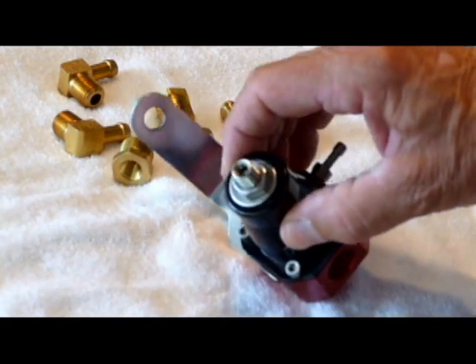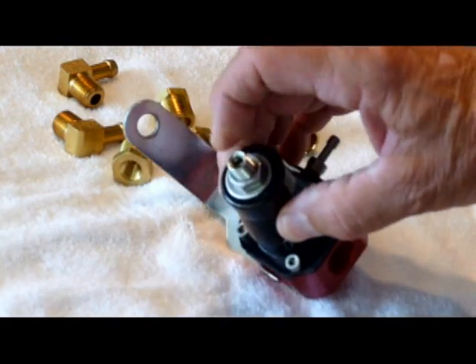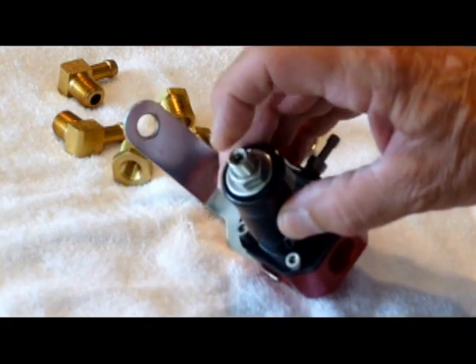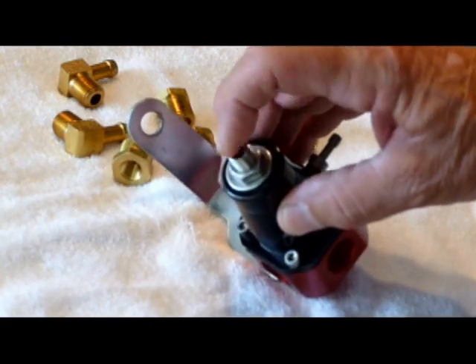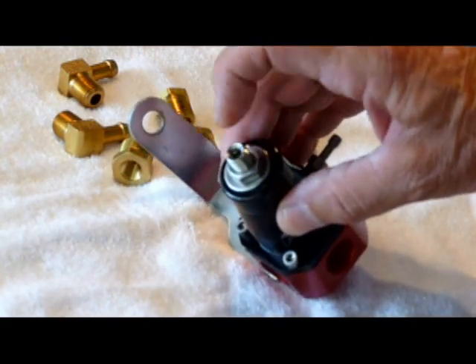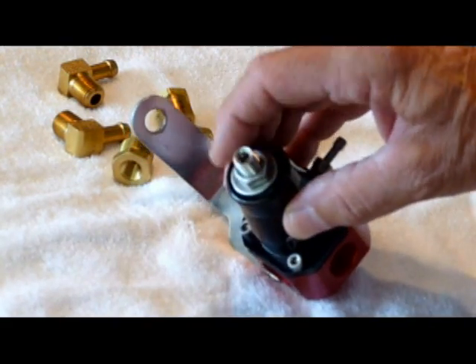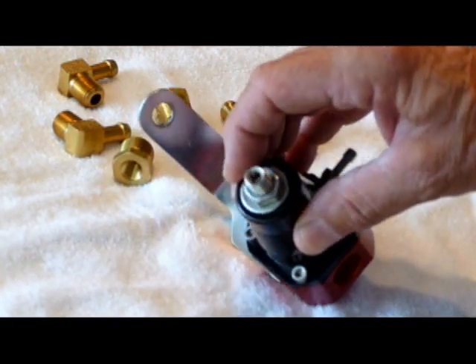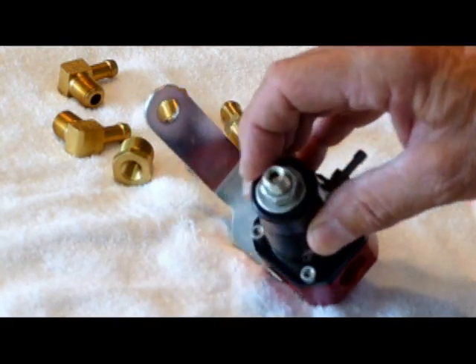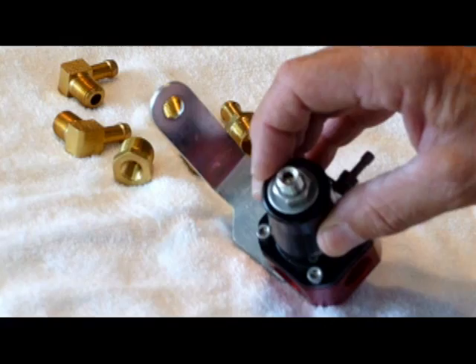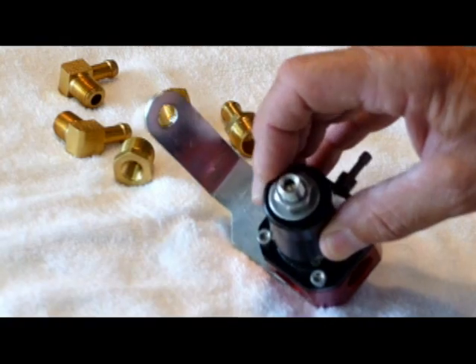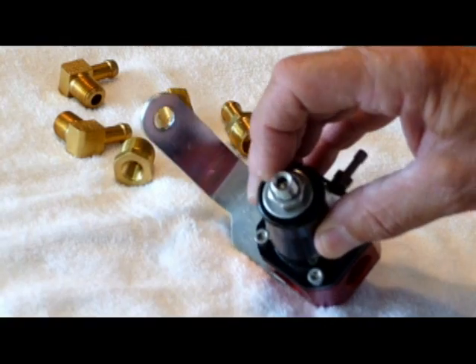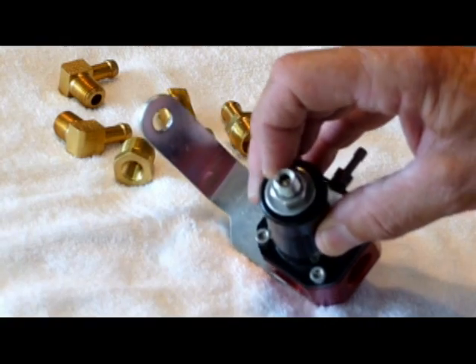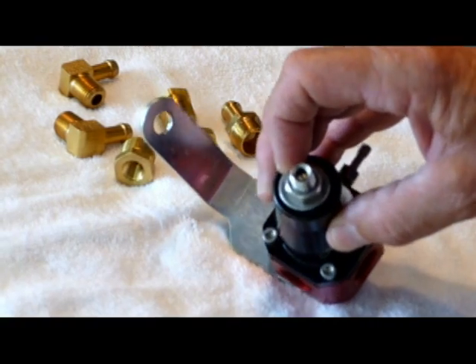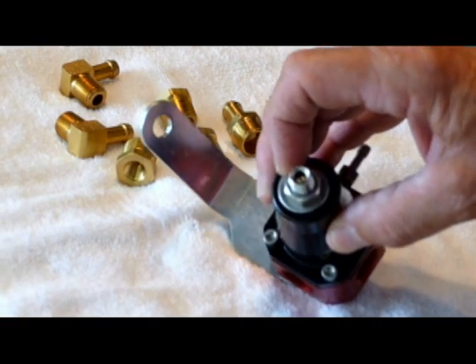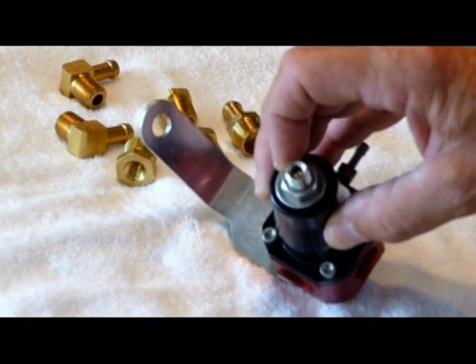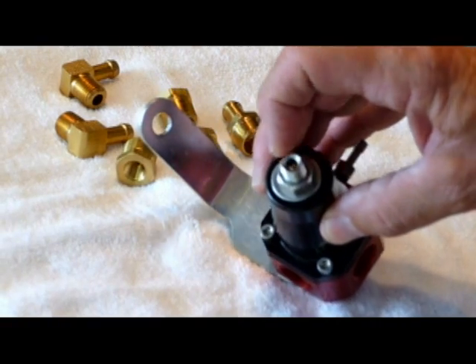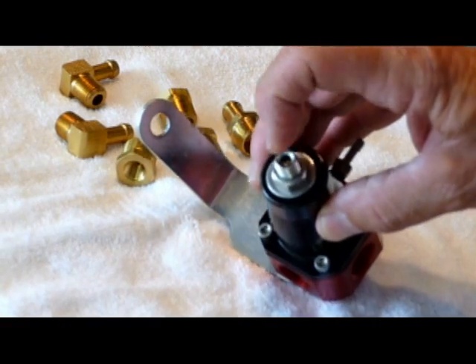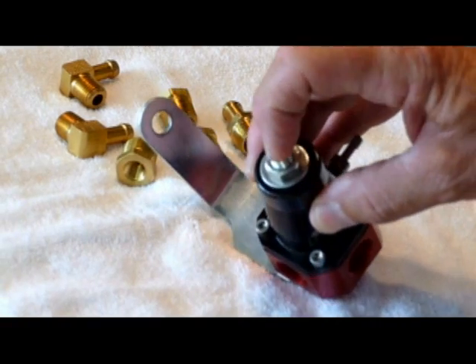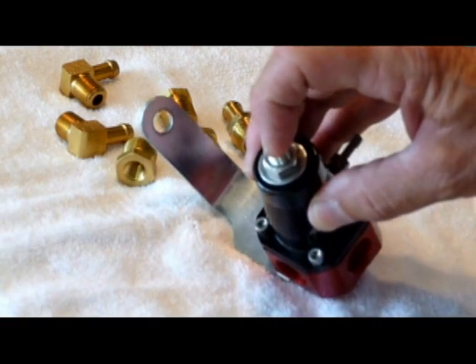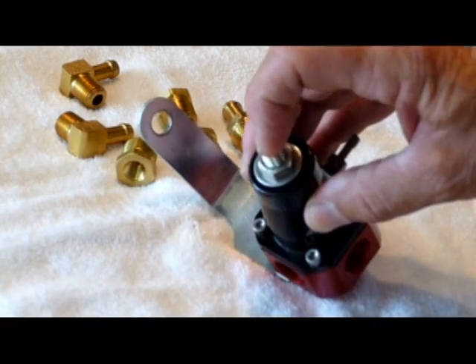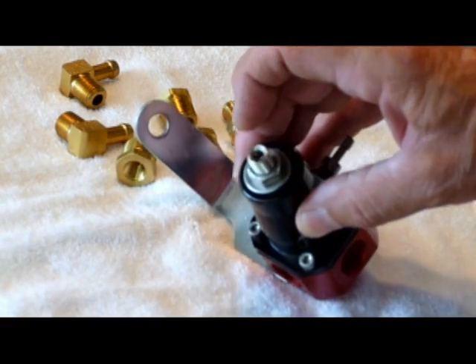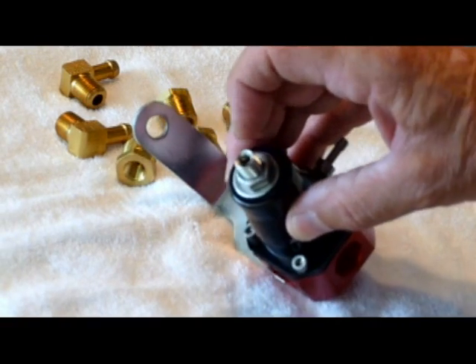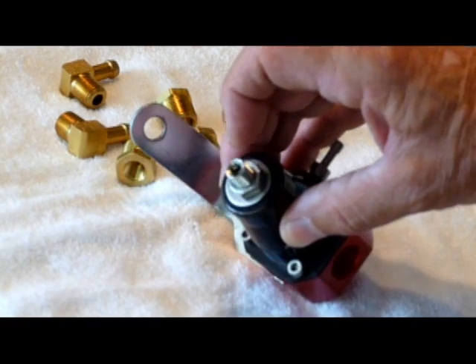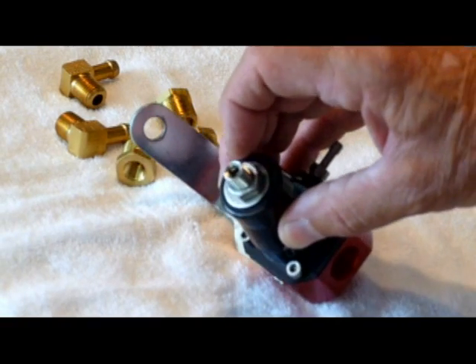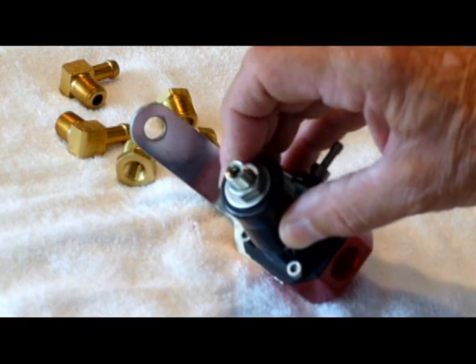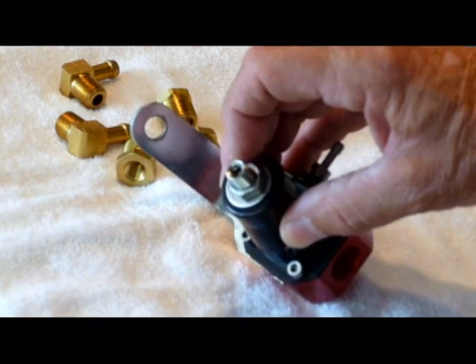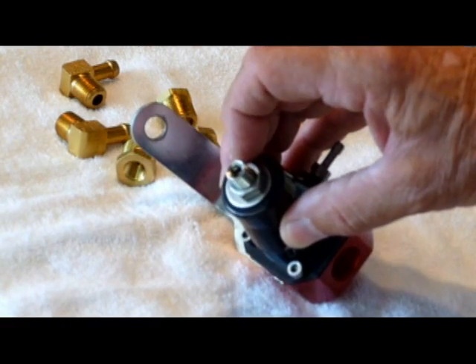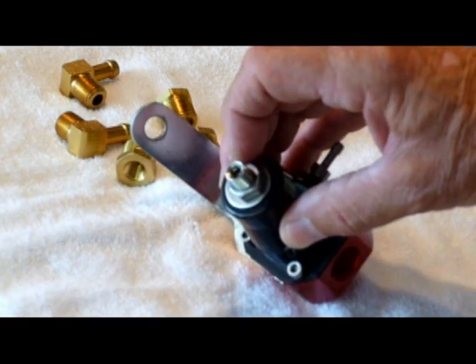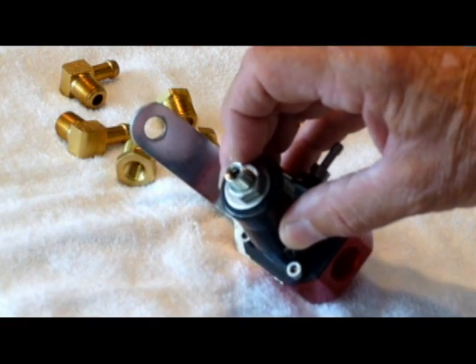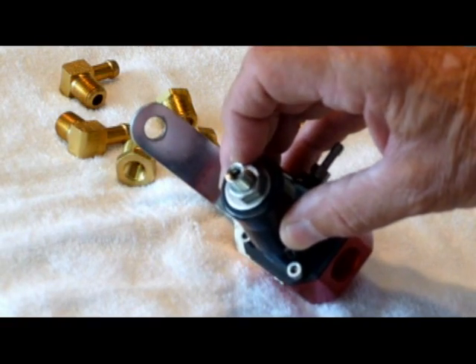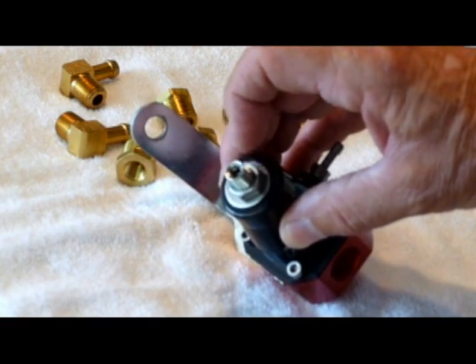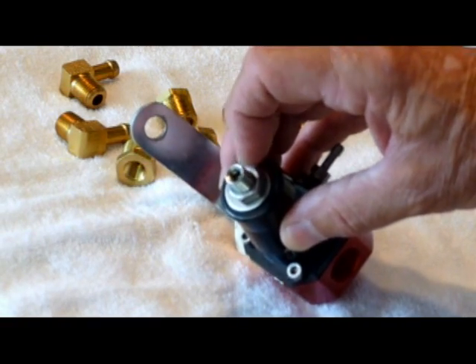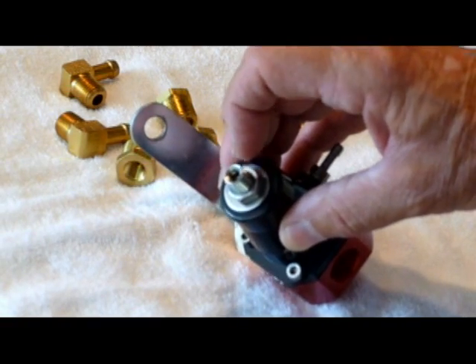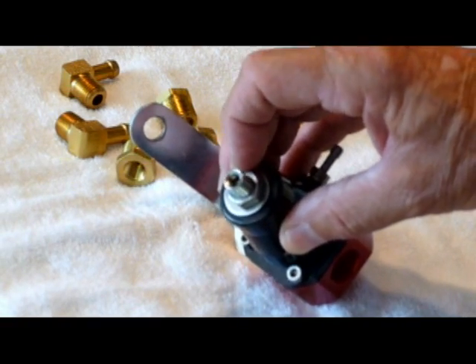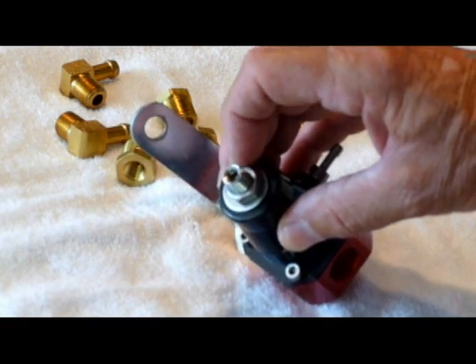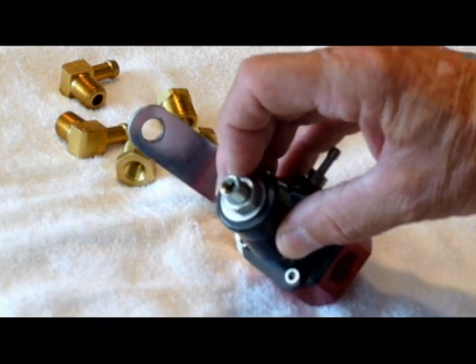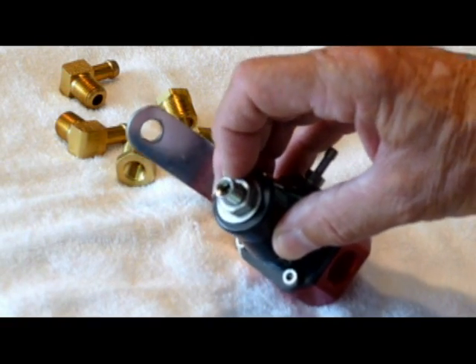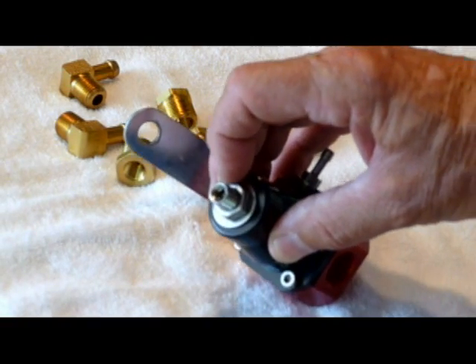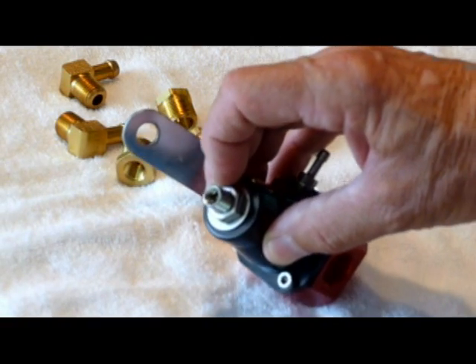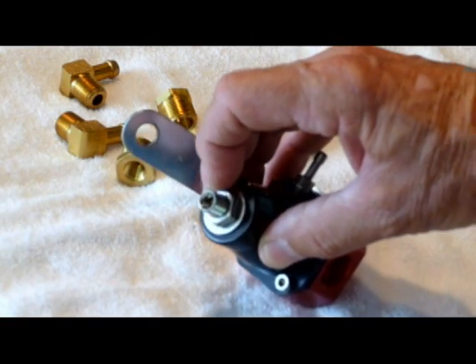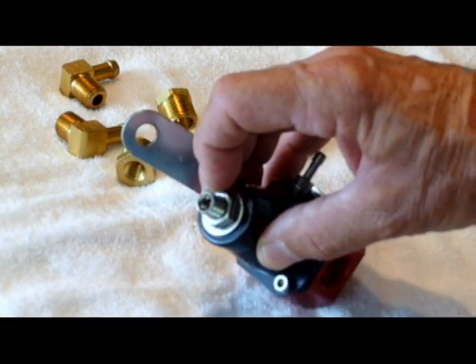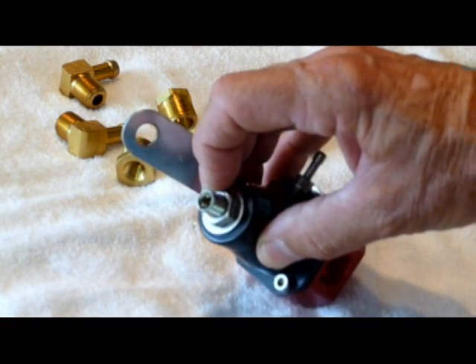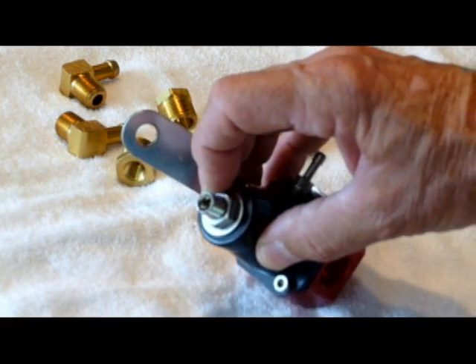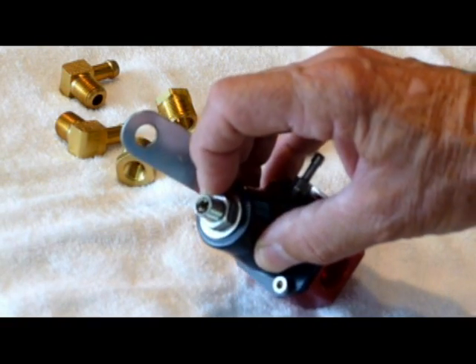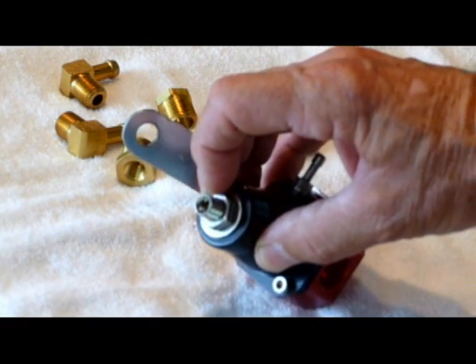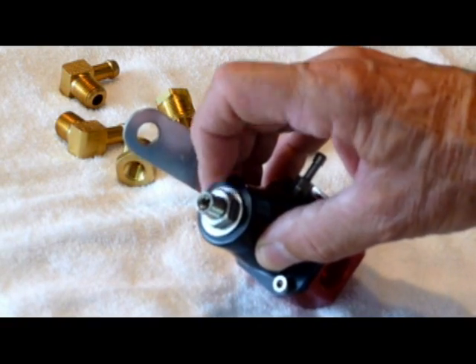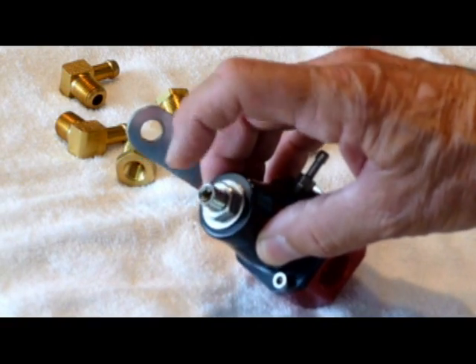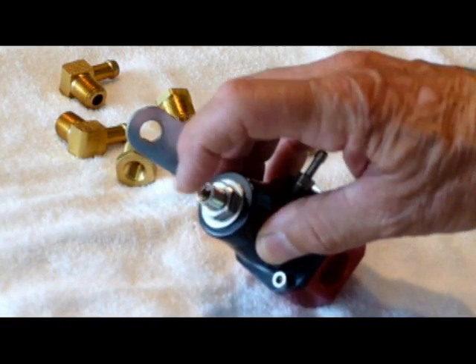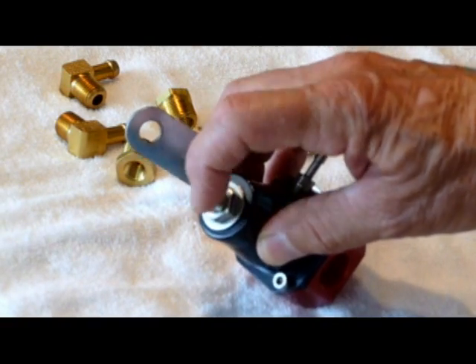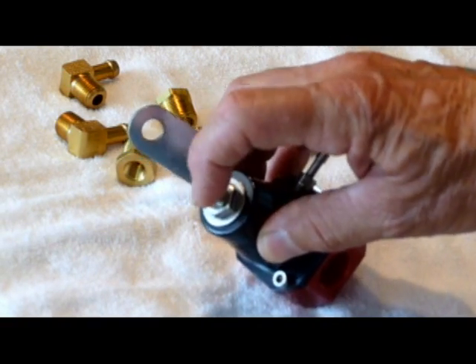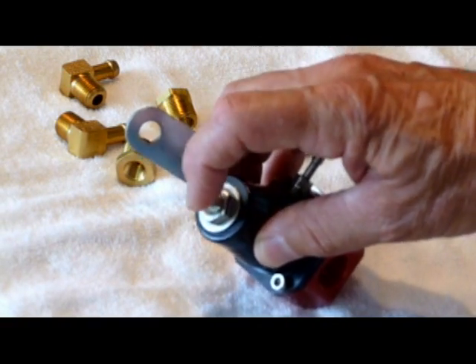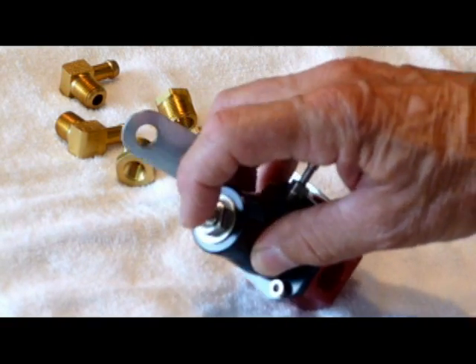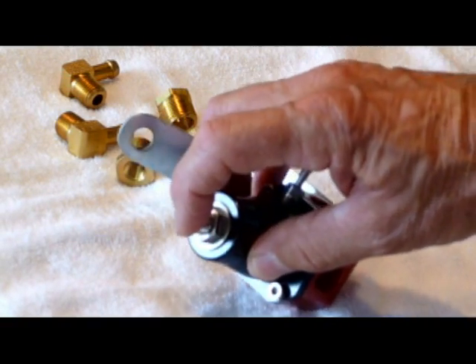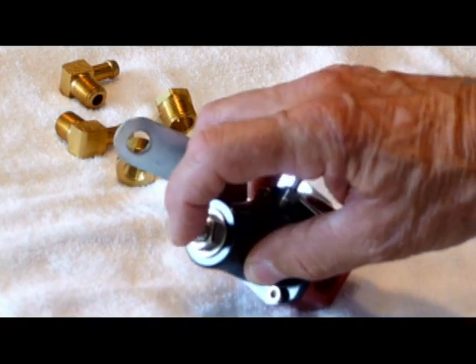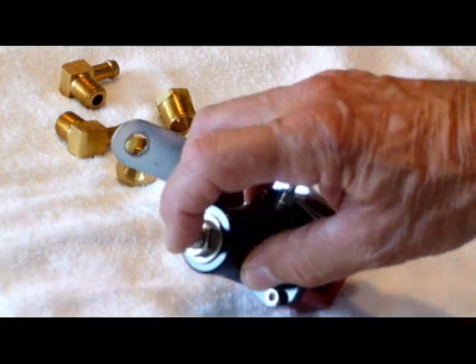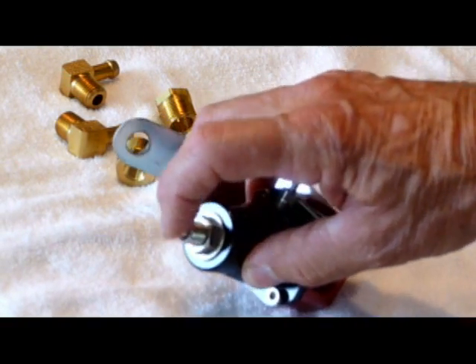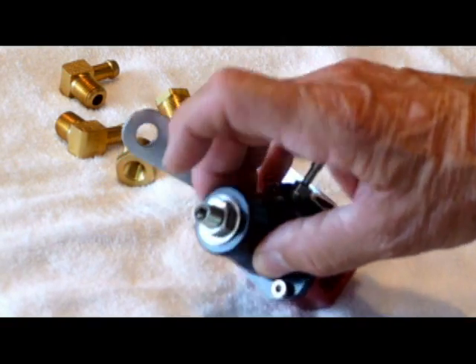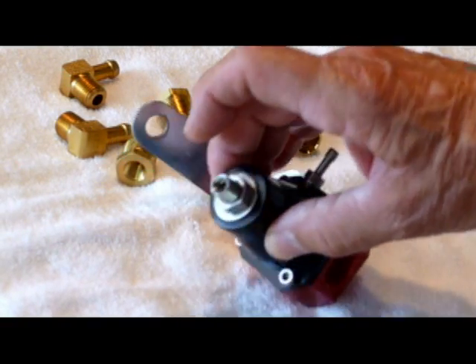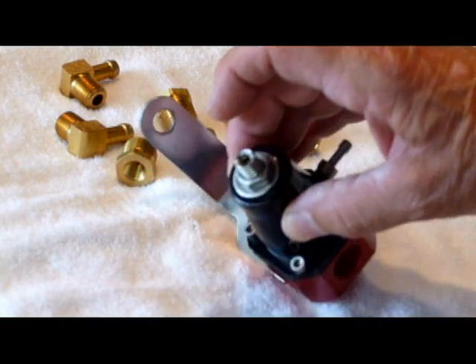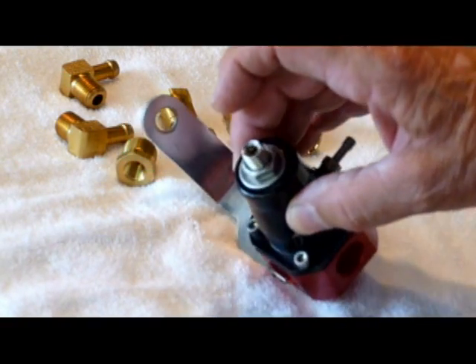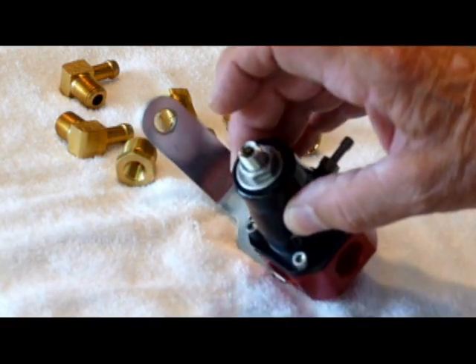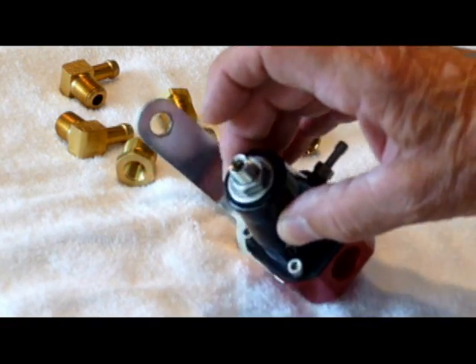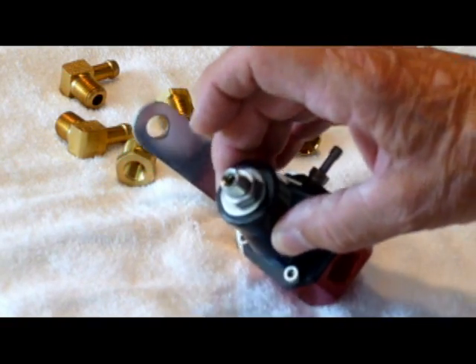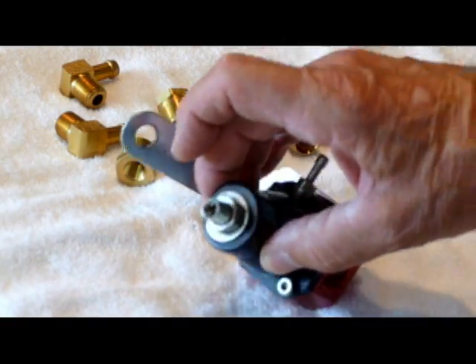On the top is a hex nut and a locking nut, and this is how you adjust the pressure.